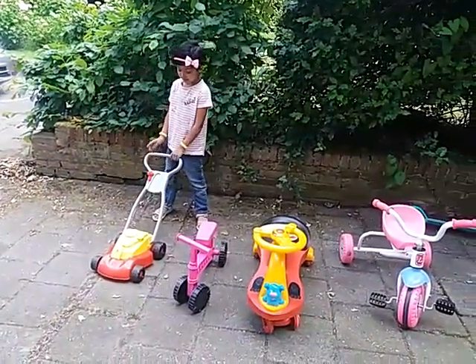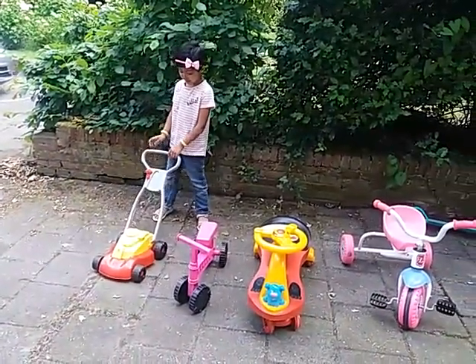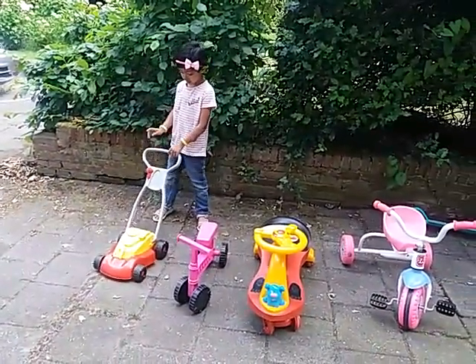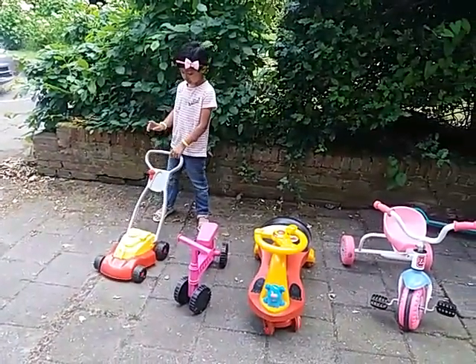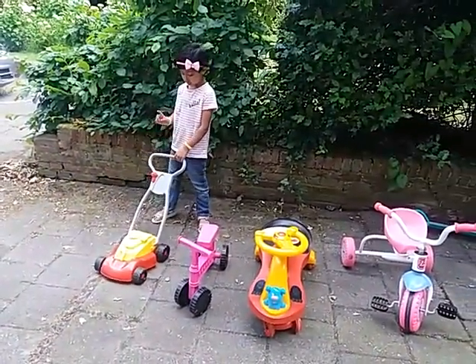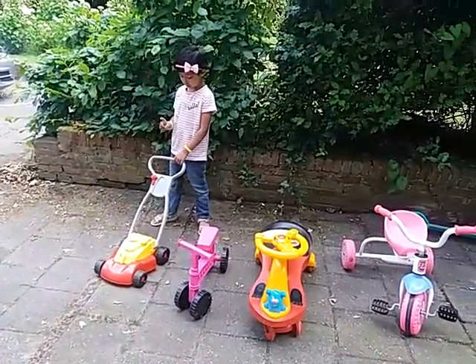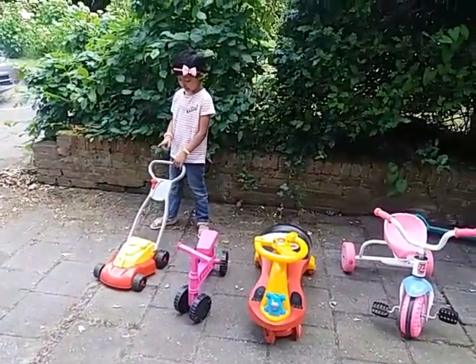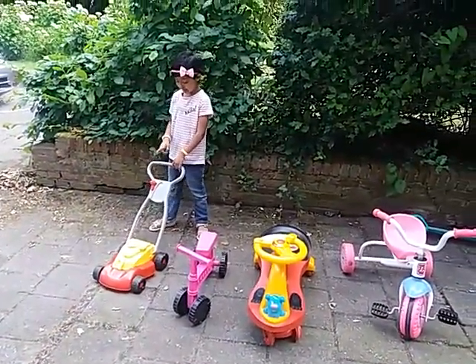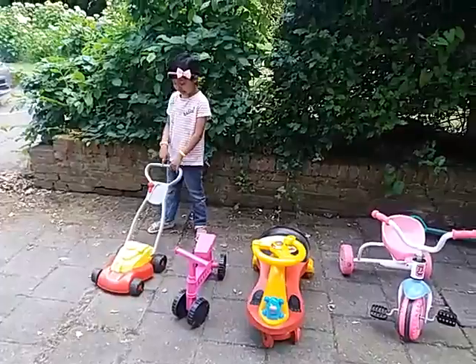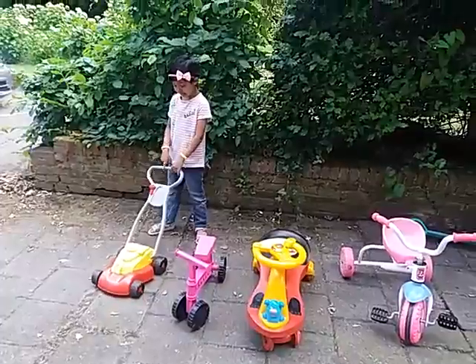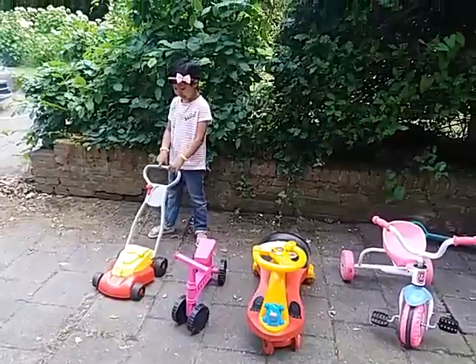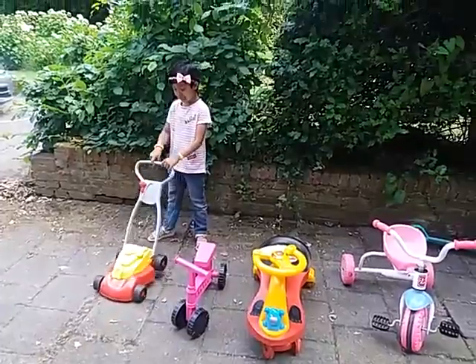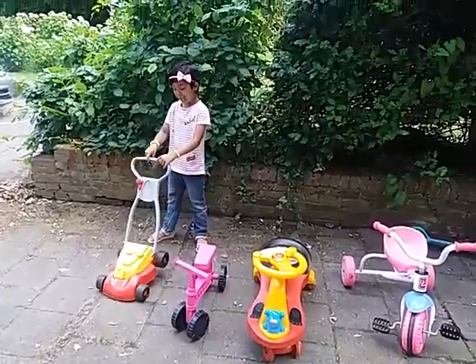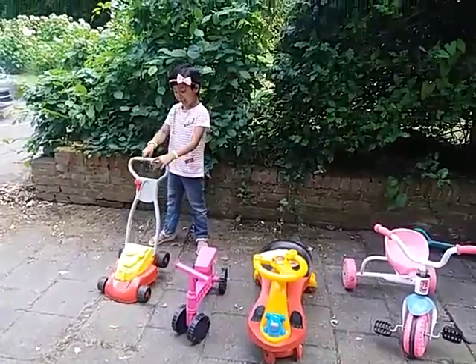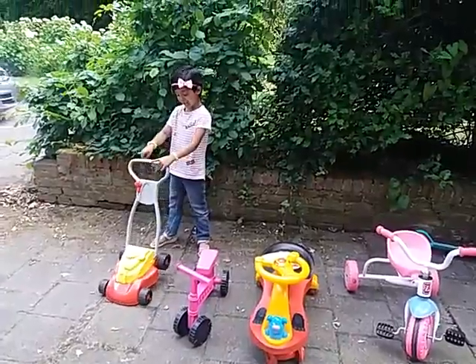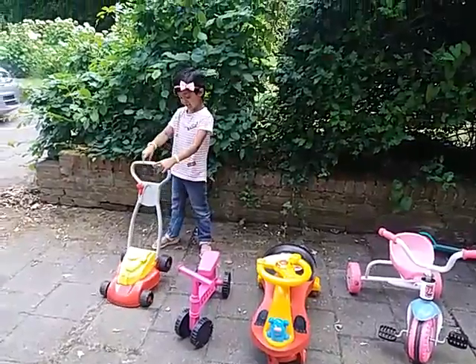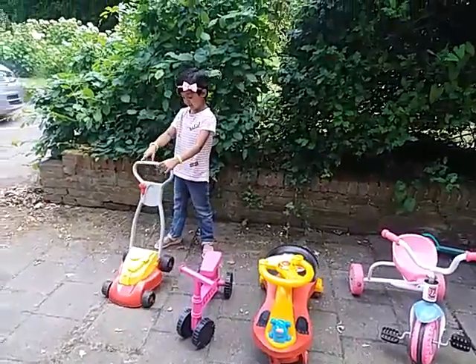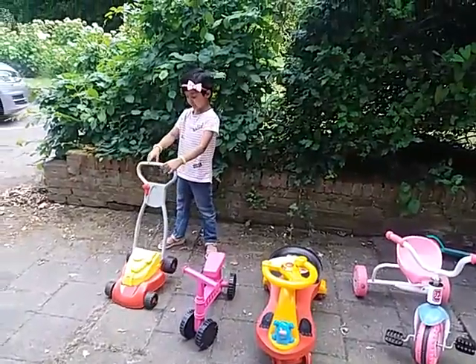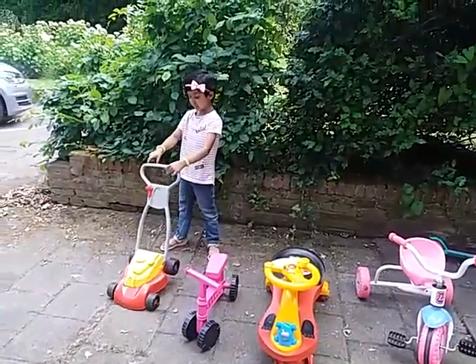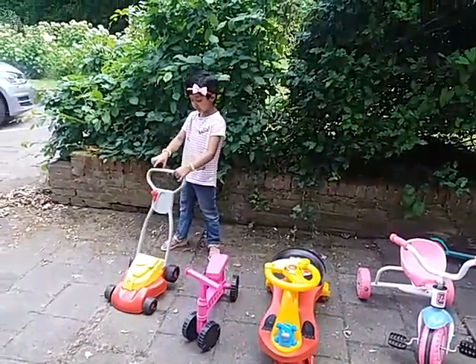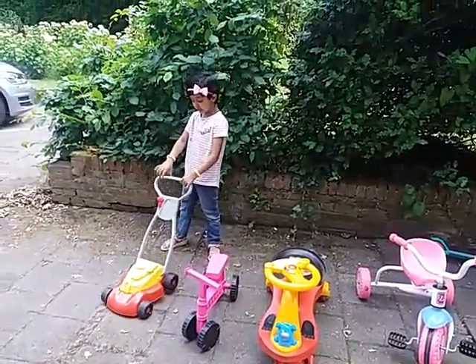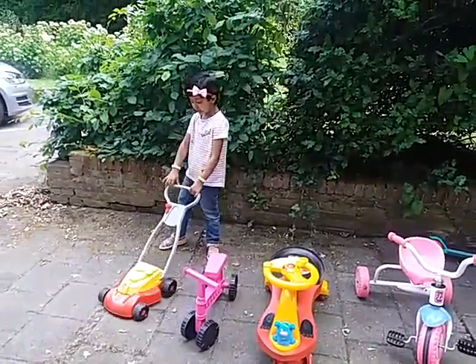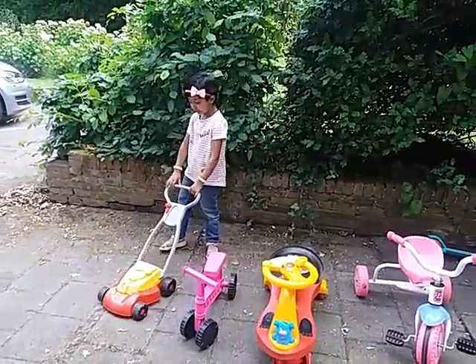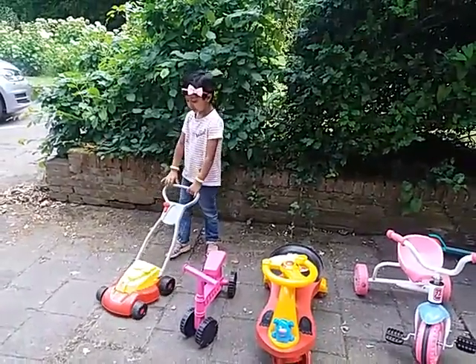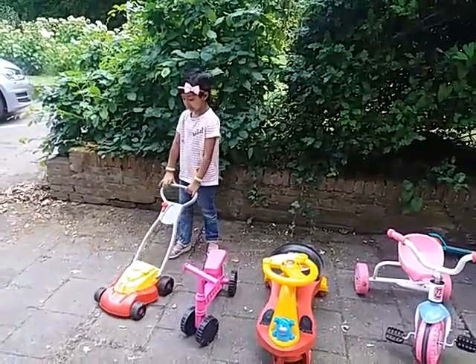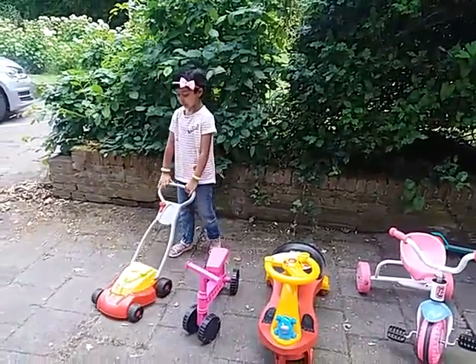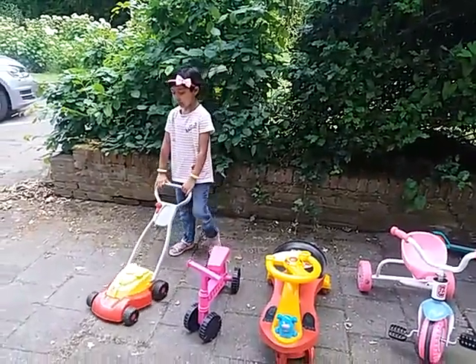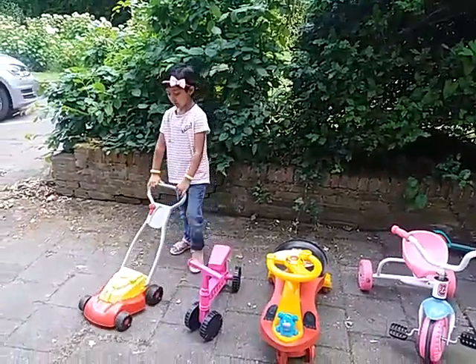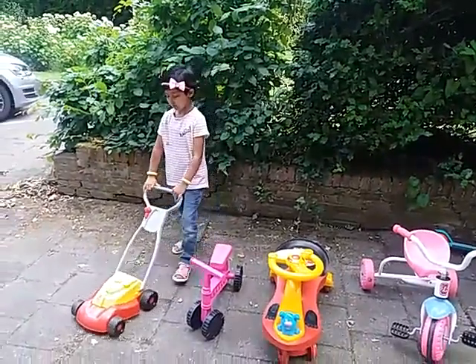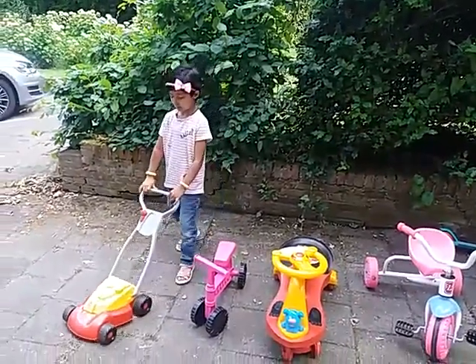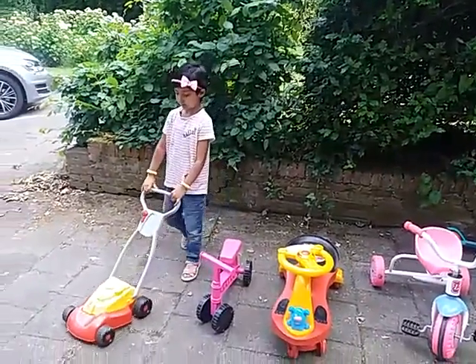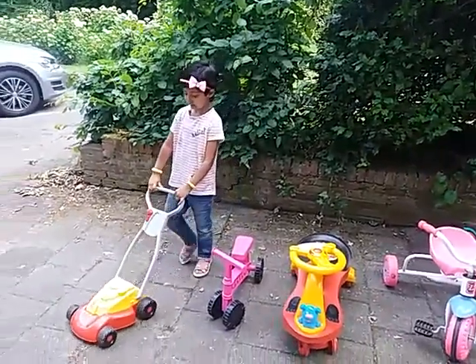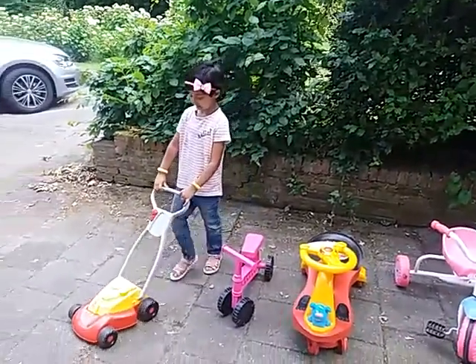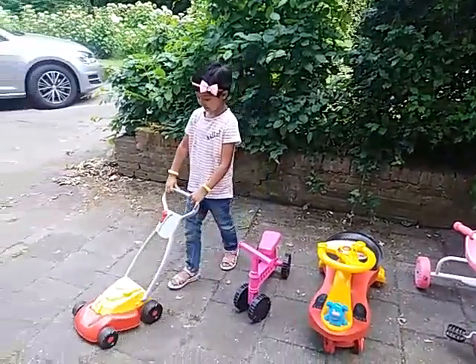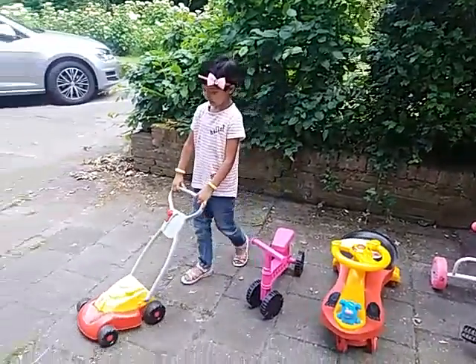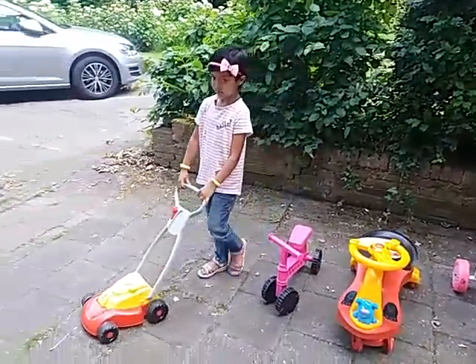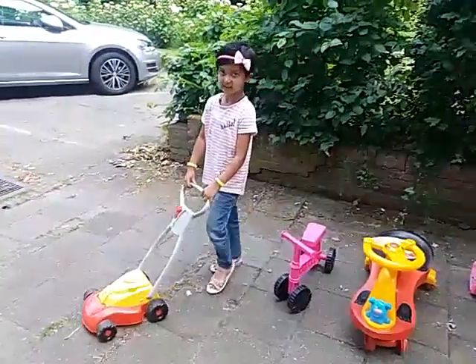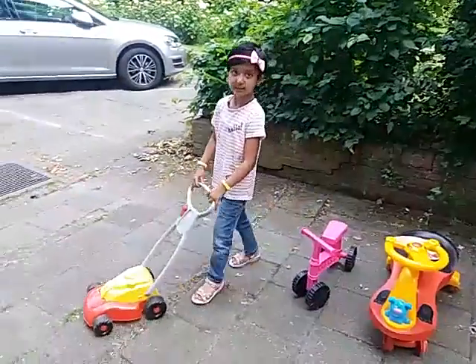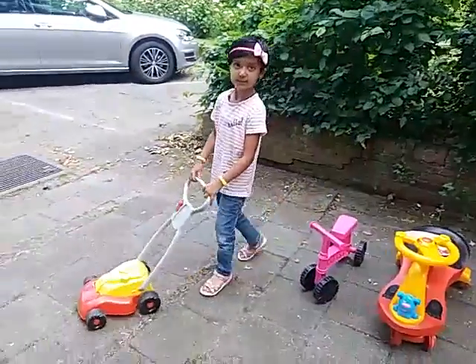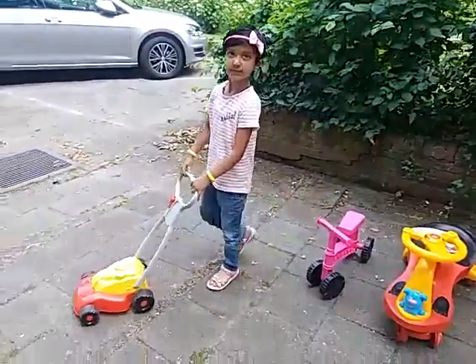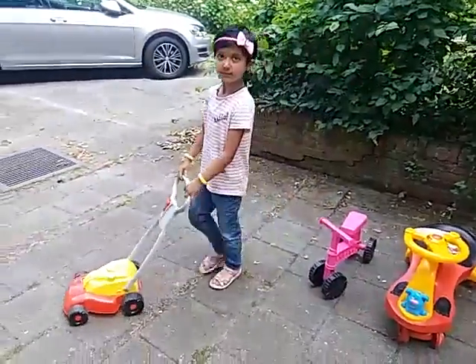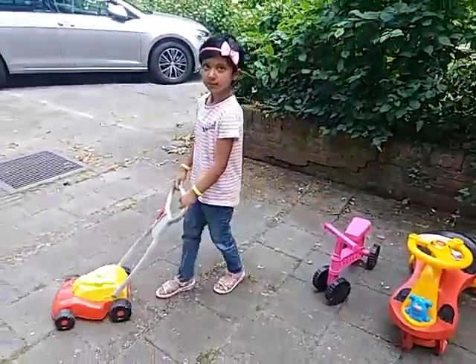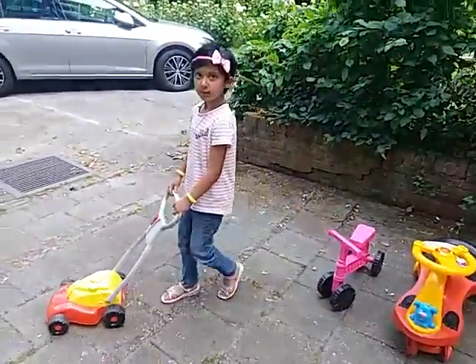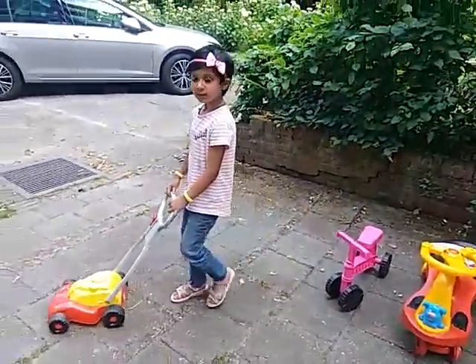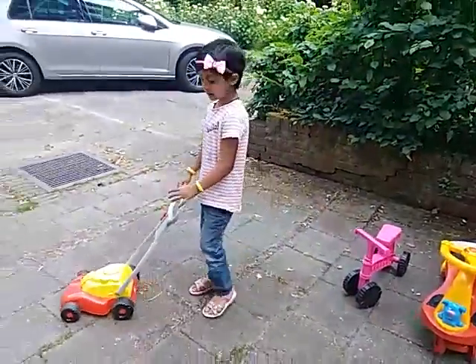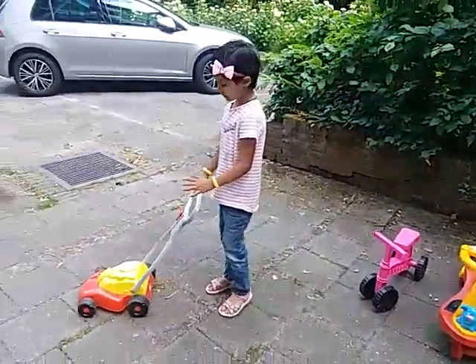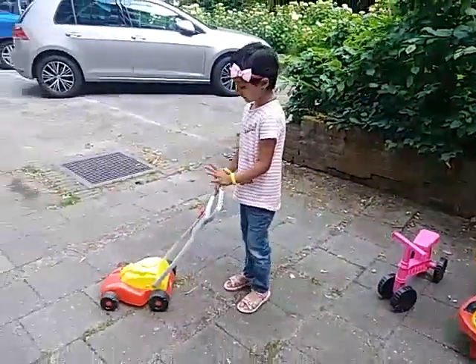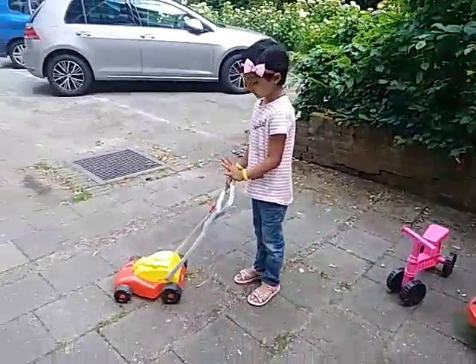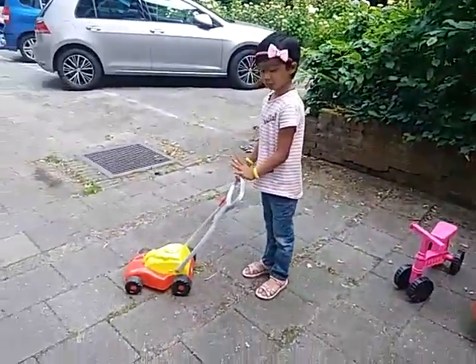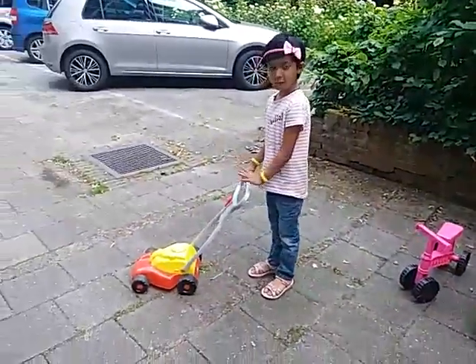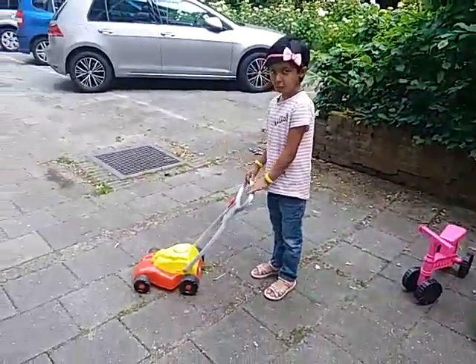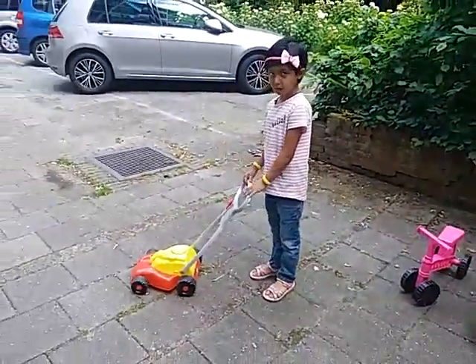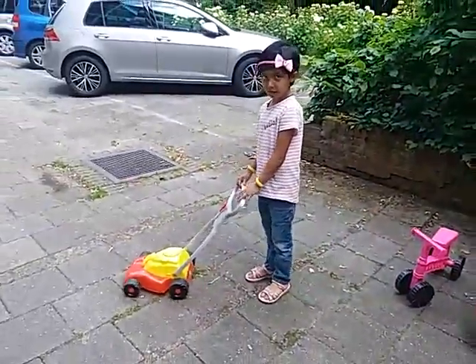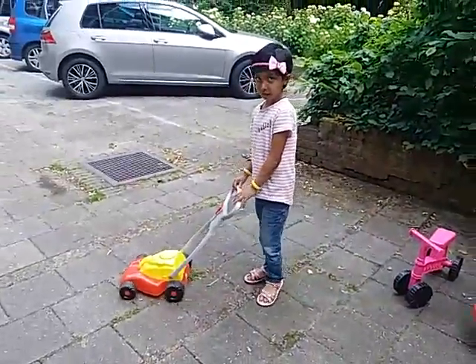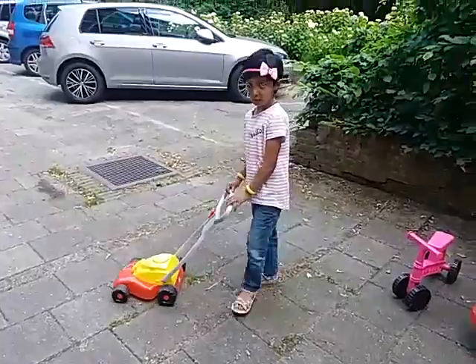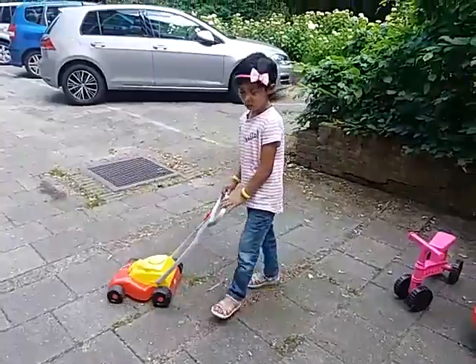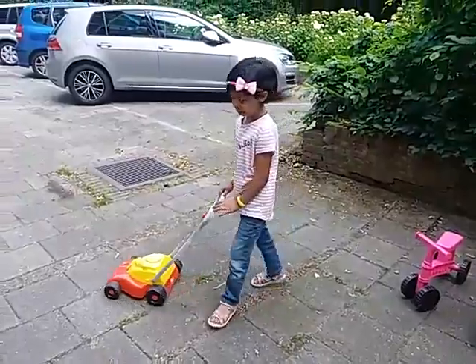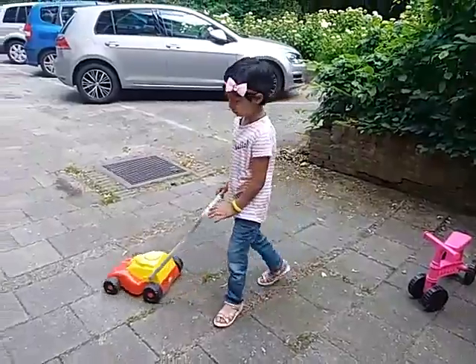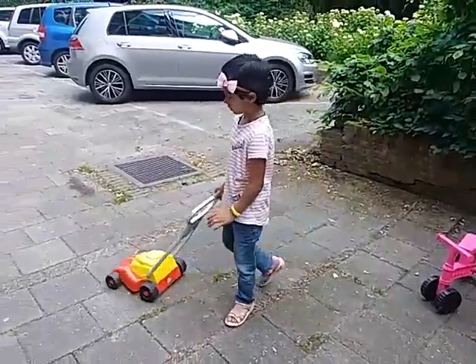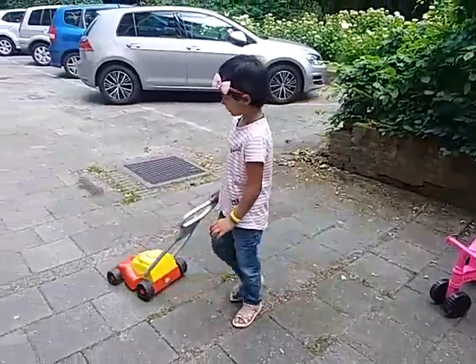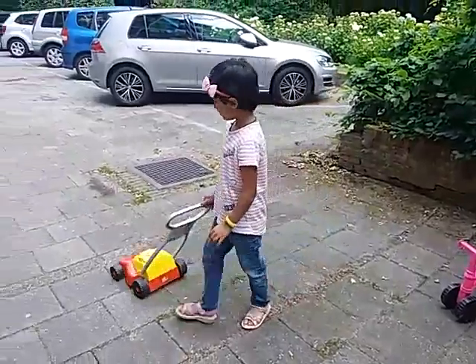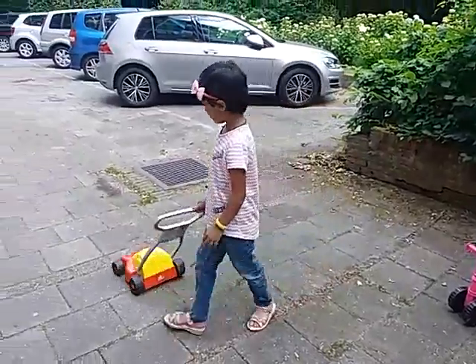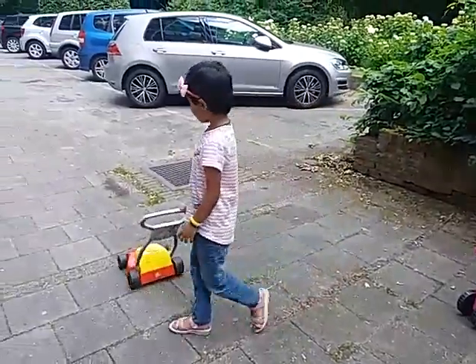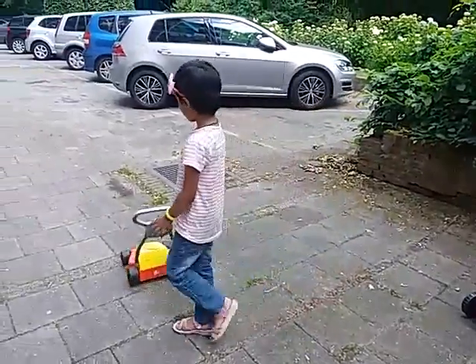You need to hold this handle, you need to walk like this. This is for one year old.